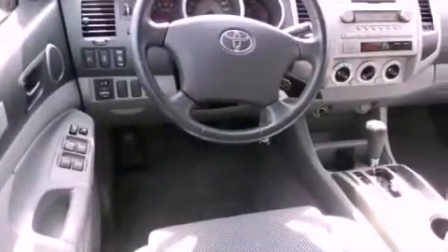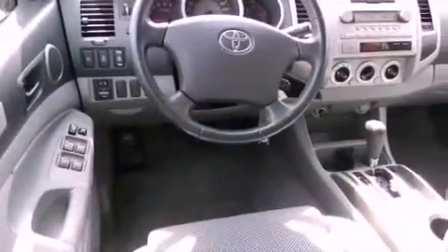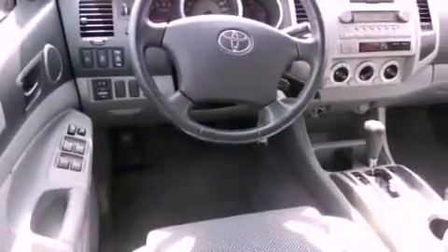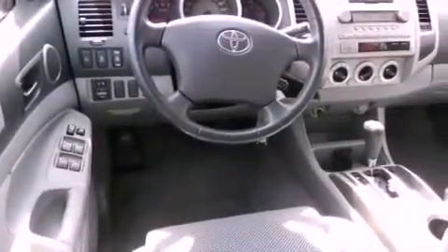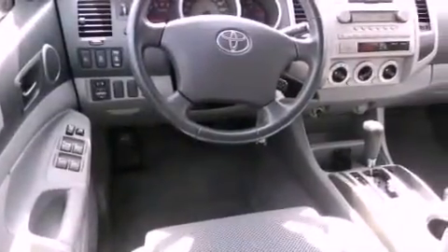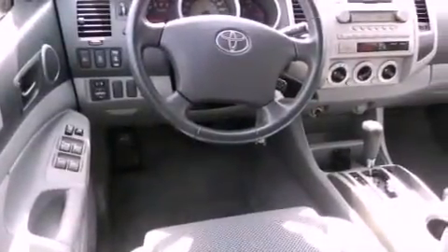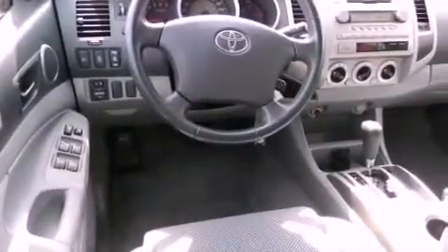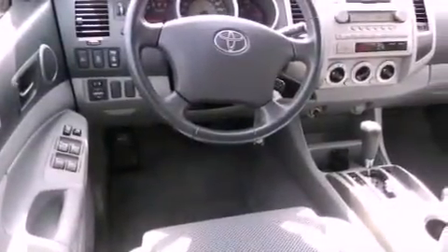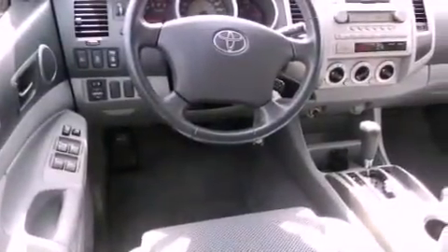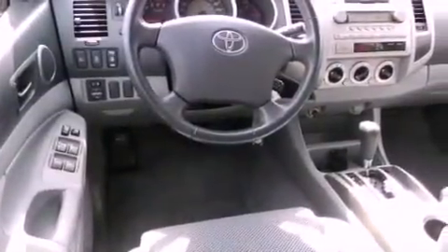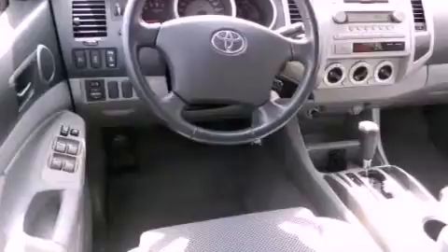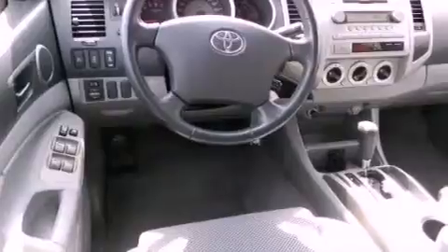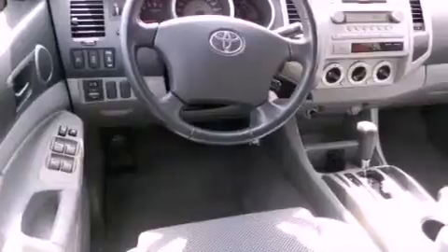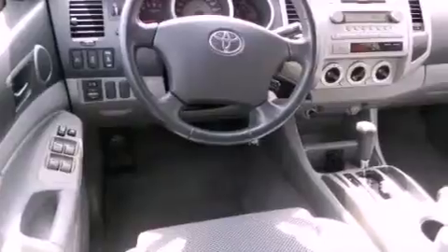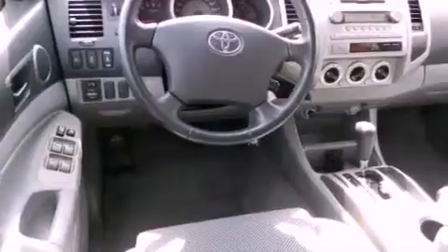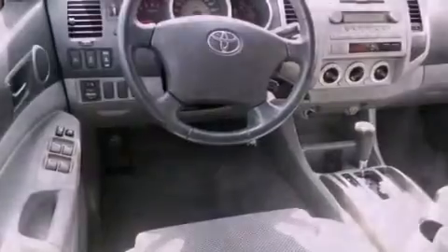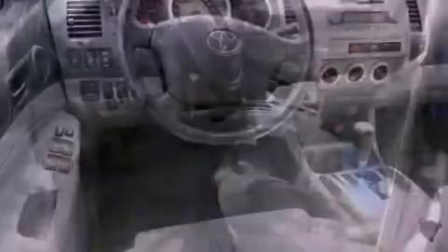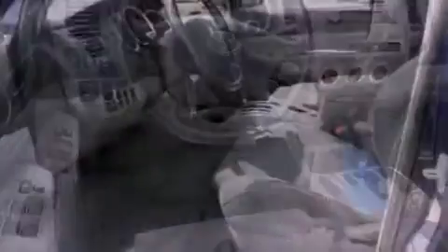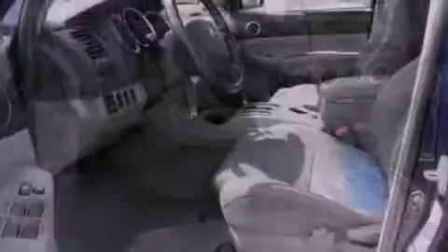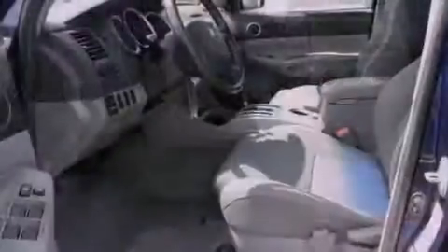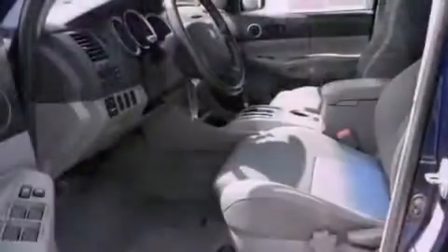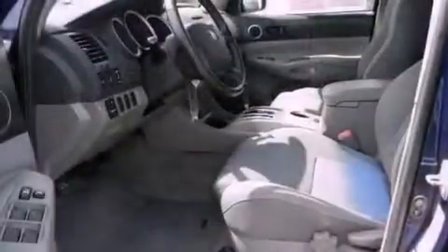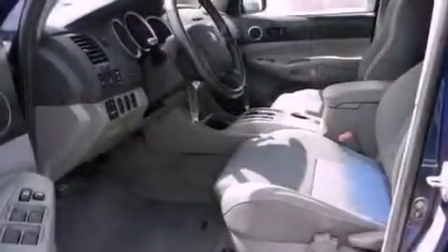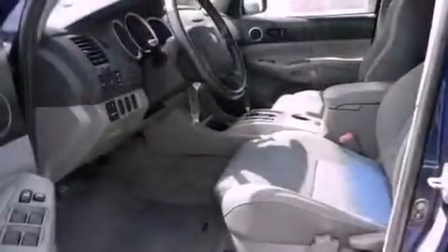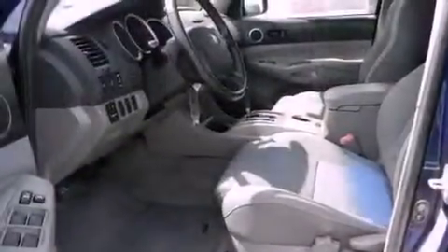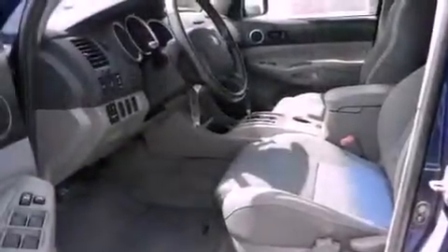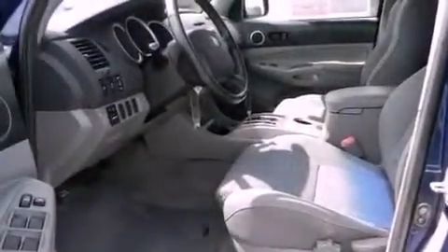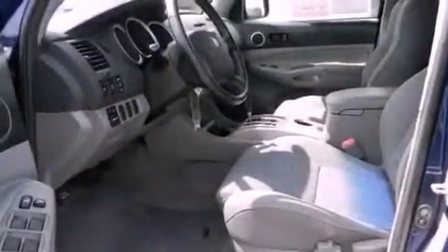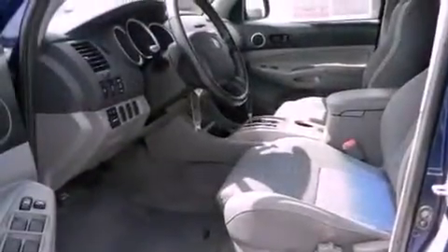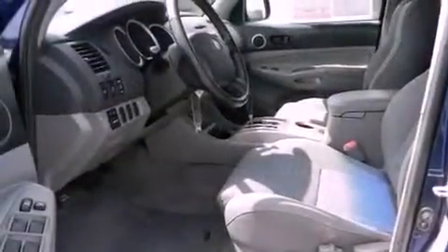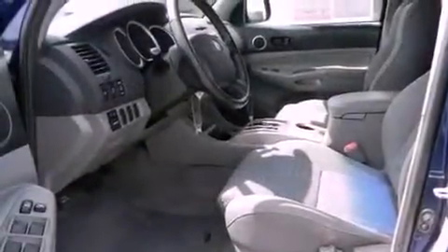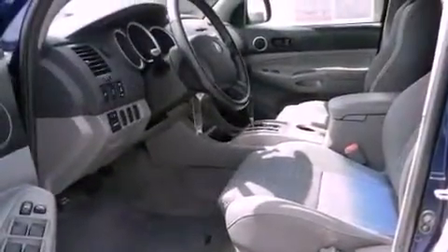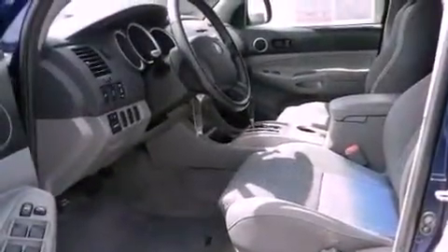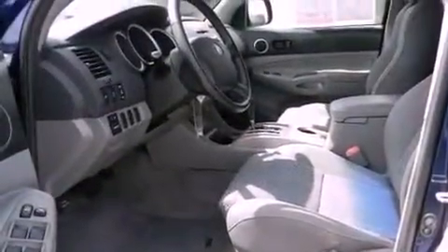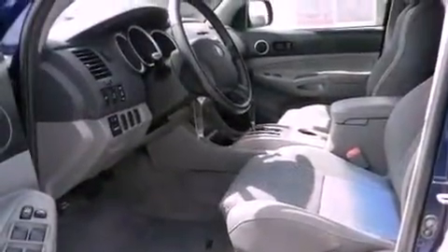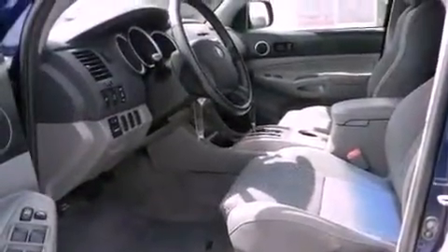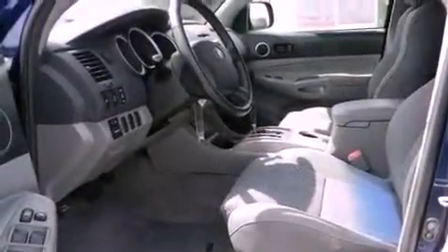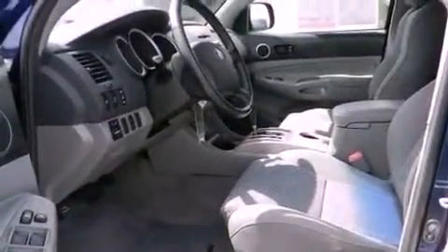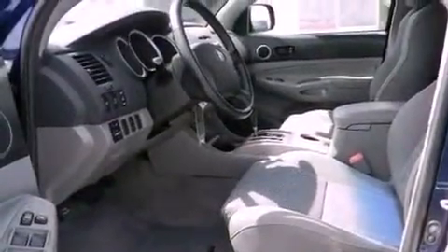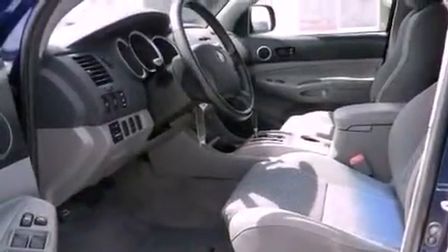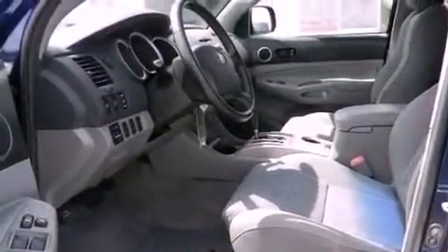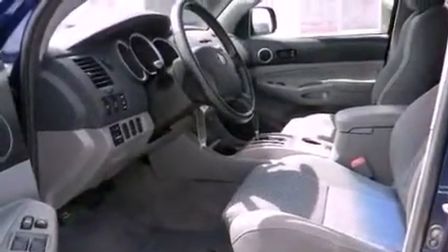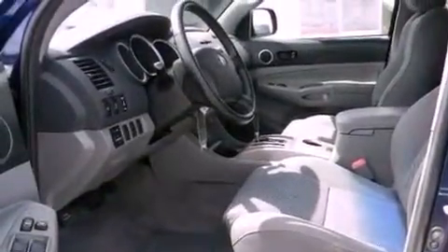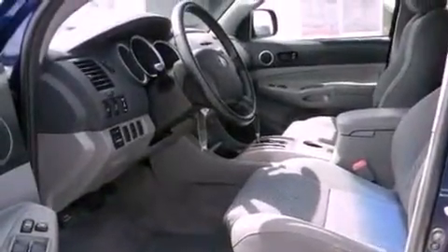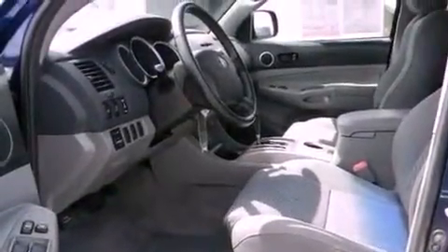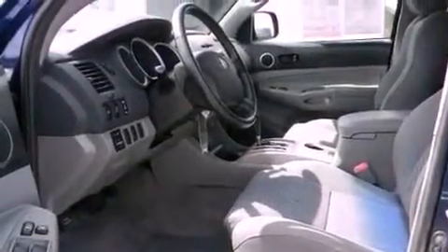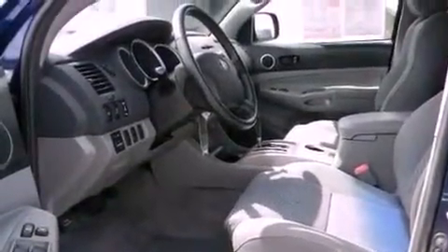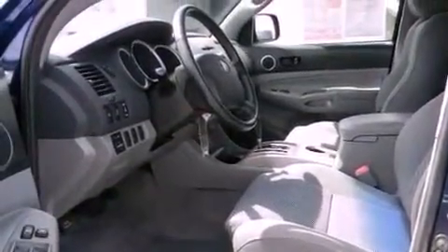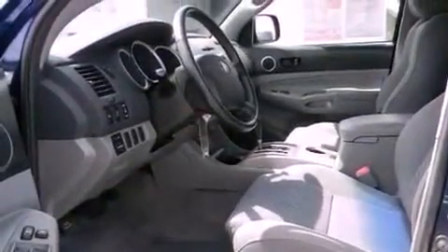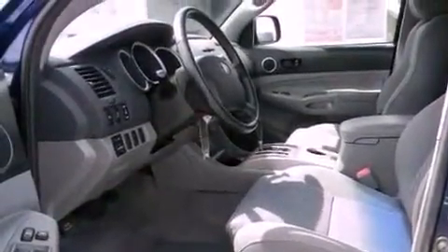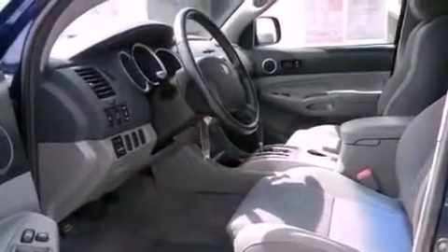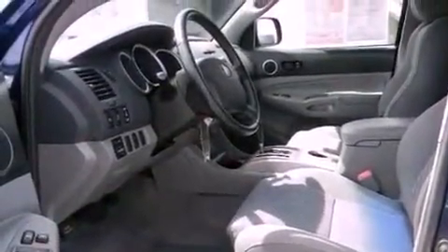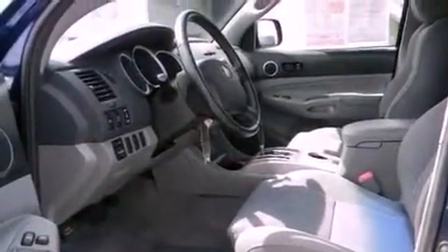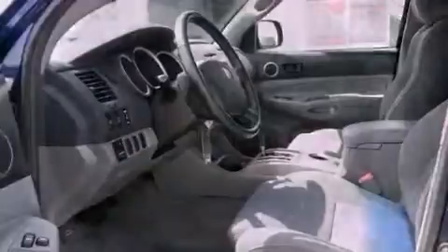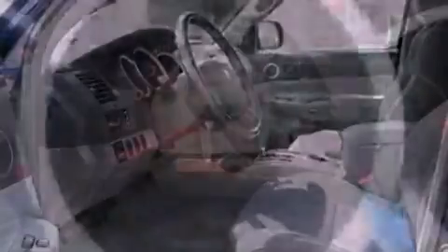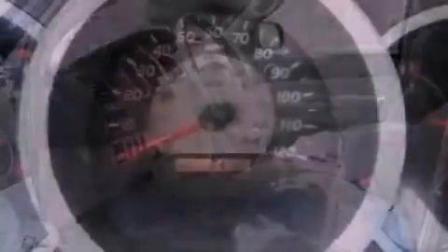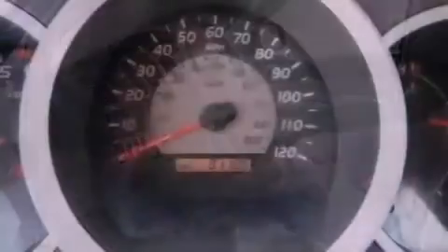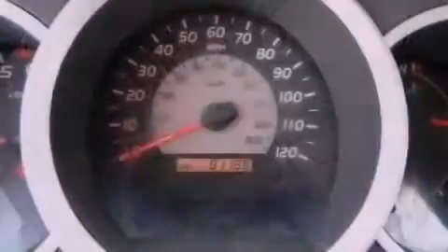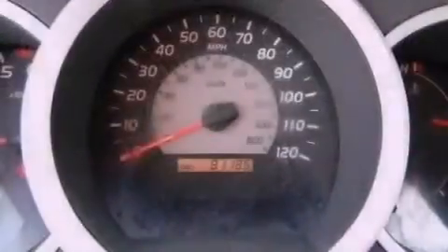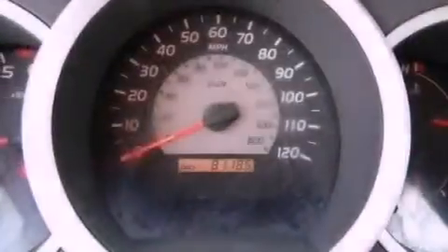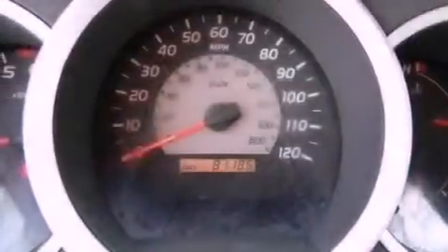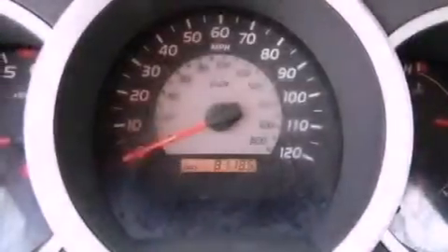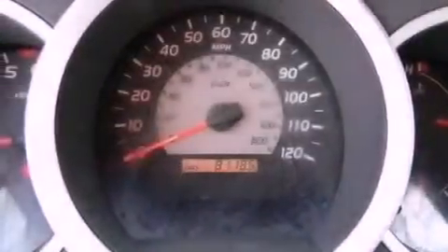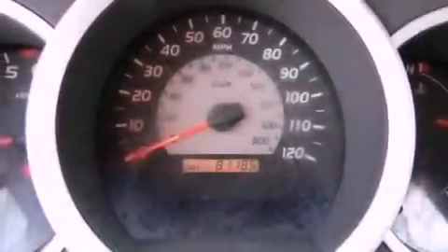An anti-lock braking system, a passenger side air bag, rear seat child-proof door locks, and an auxiliary power outlet.